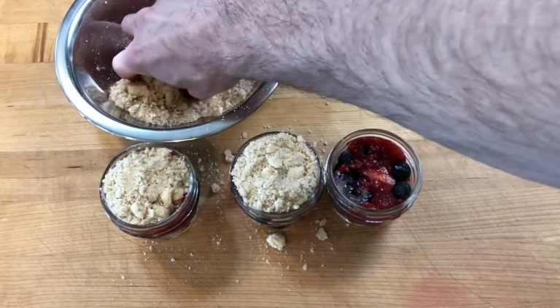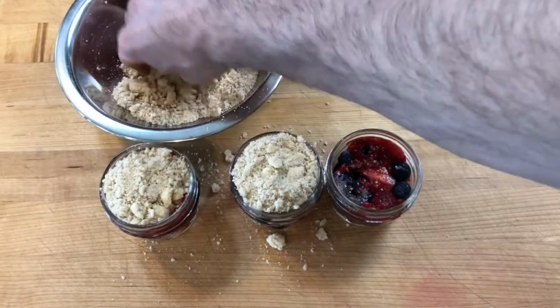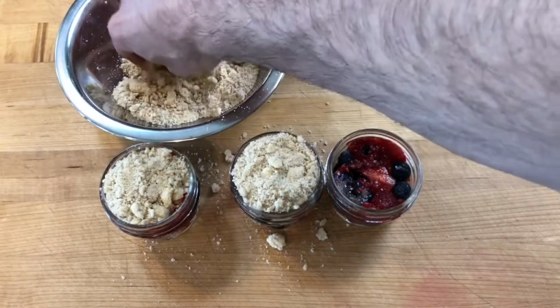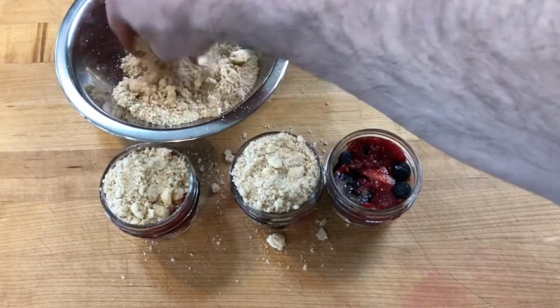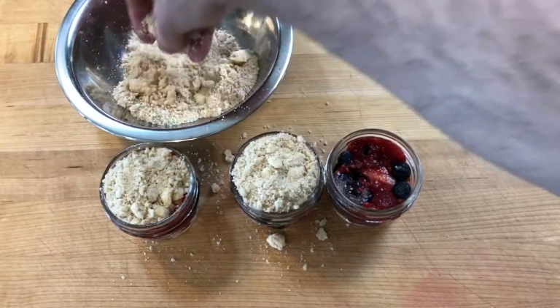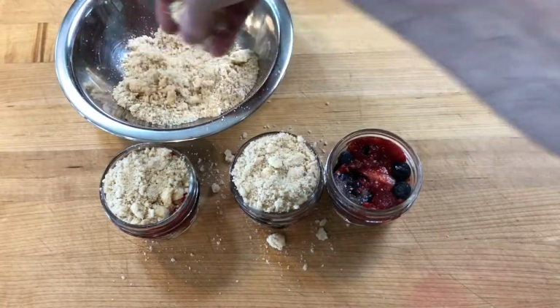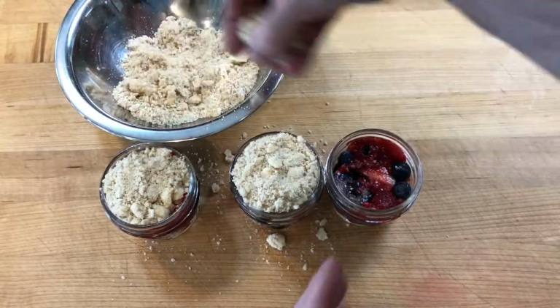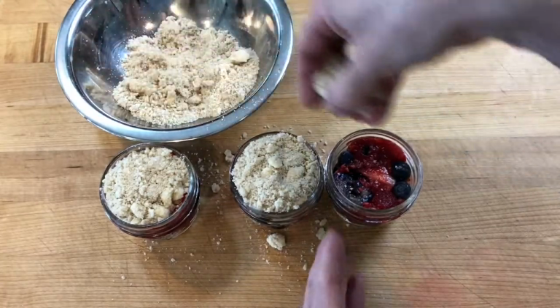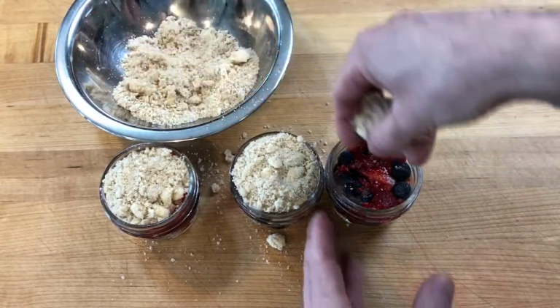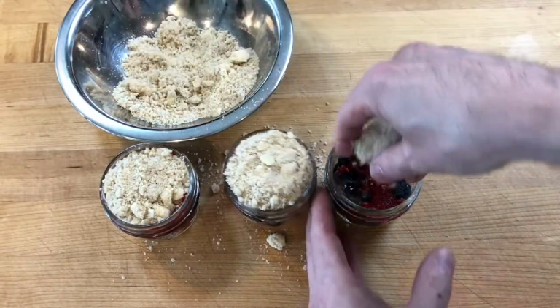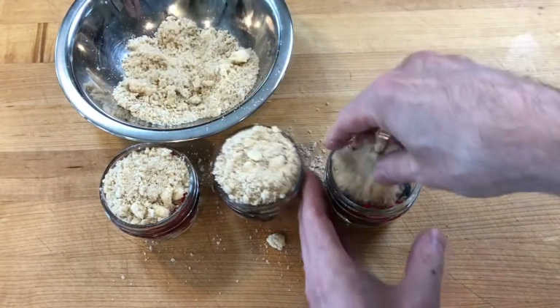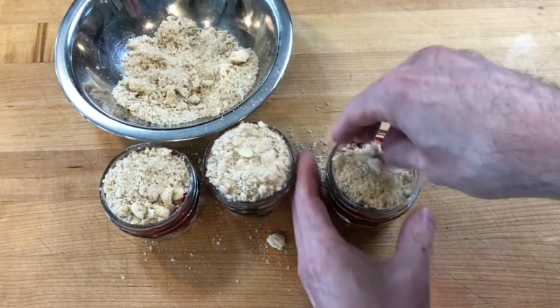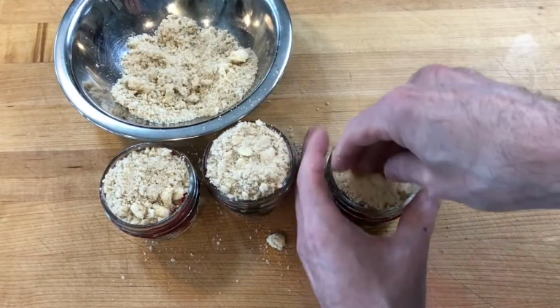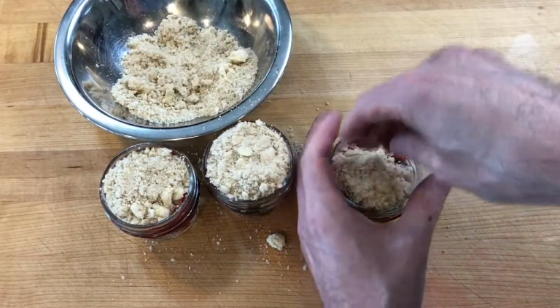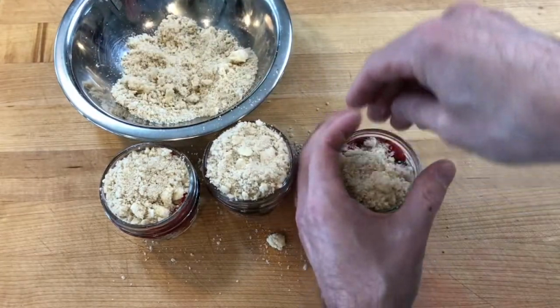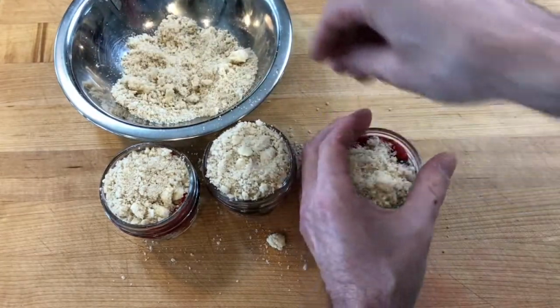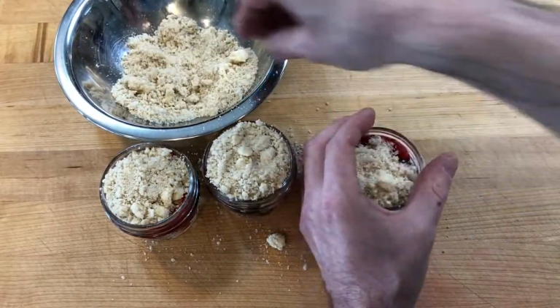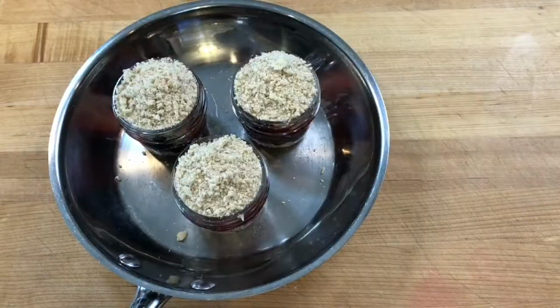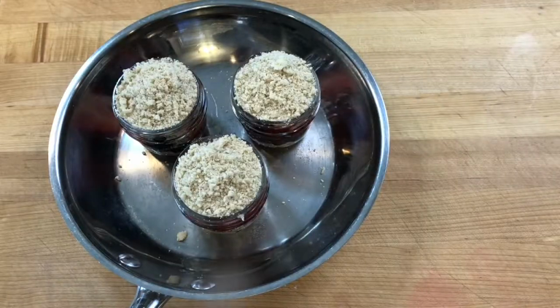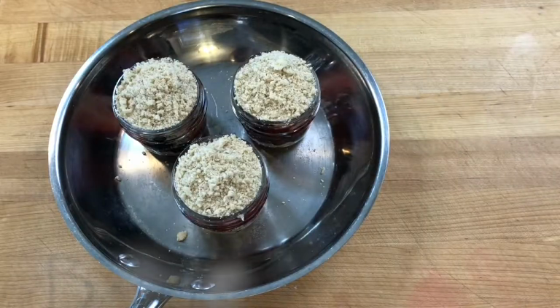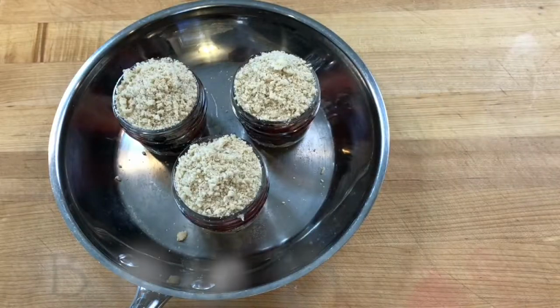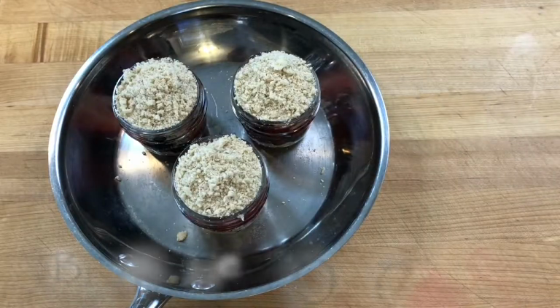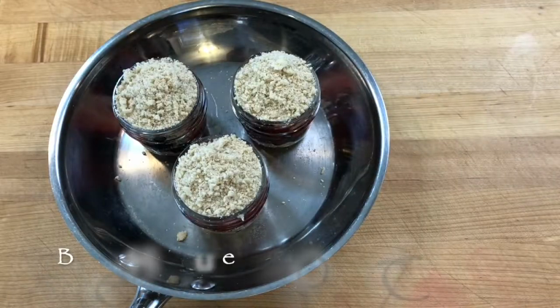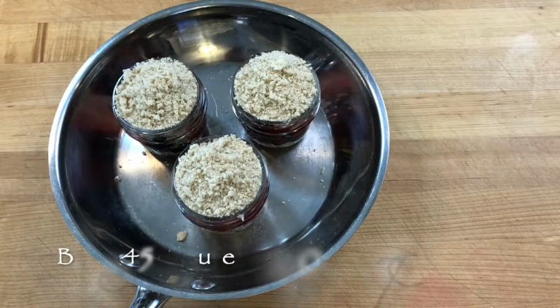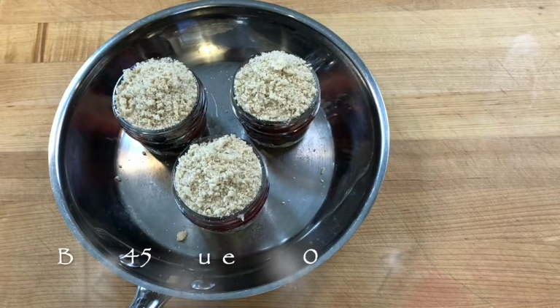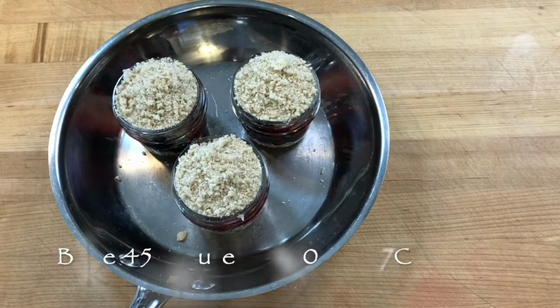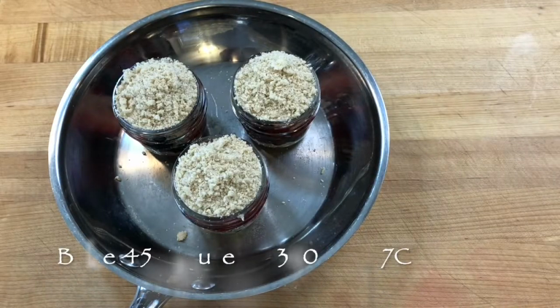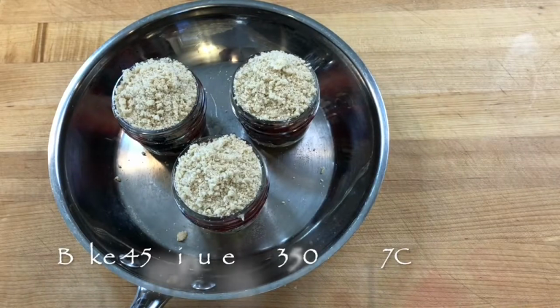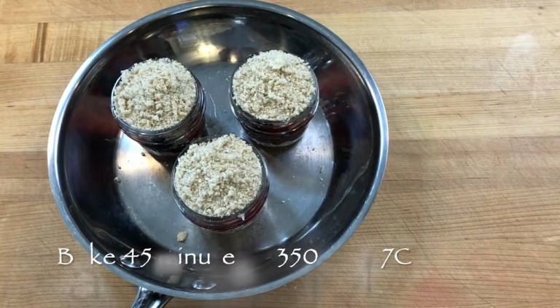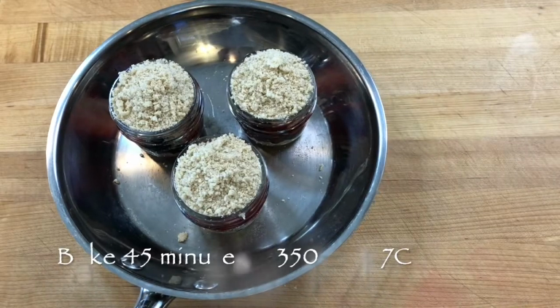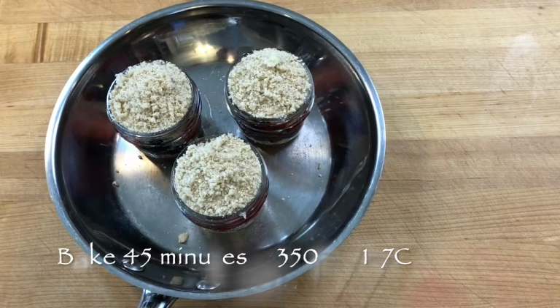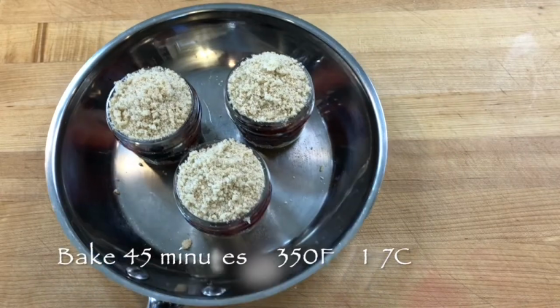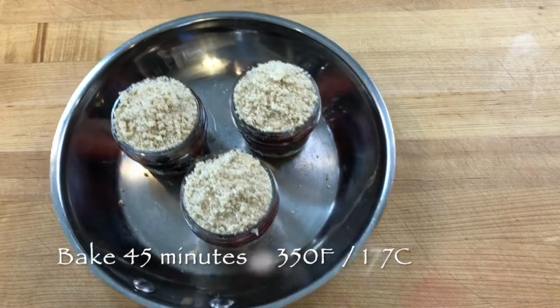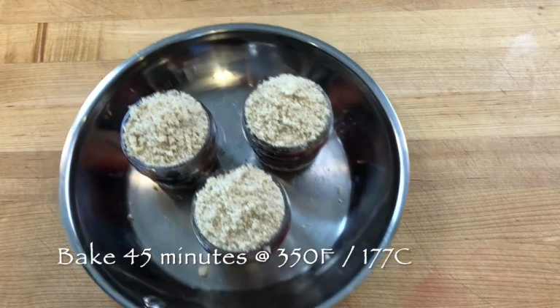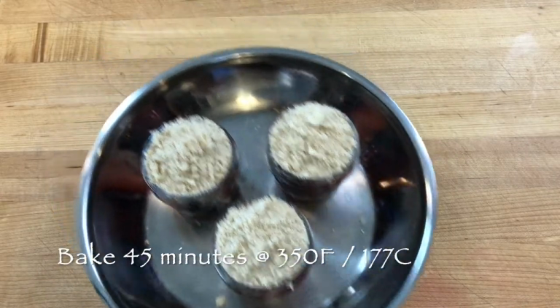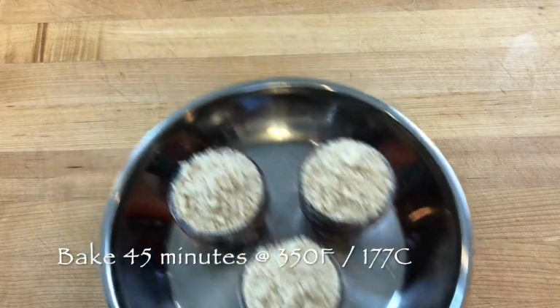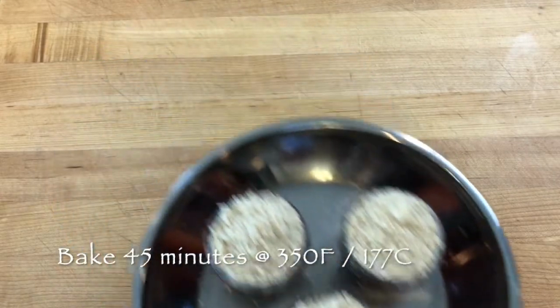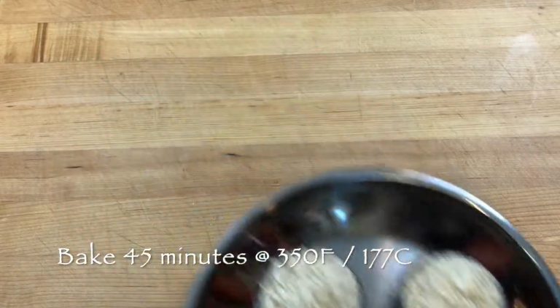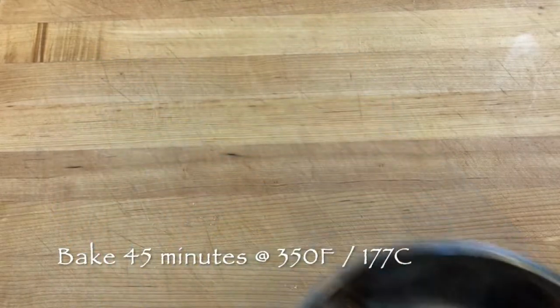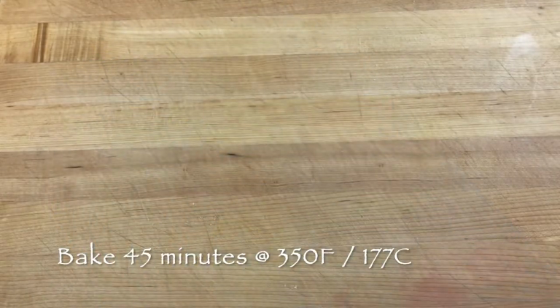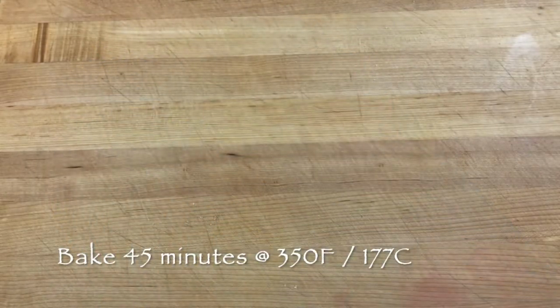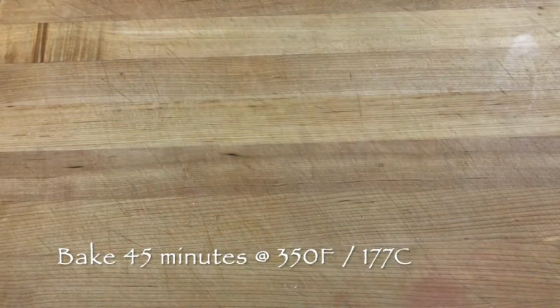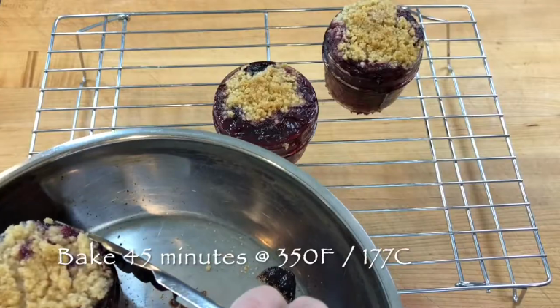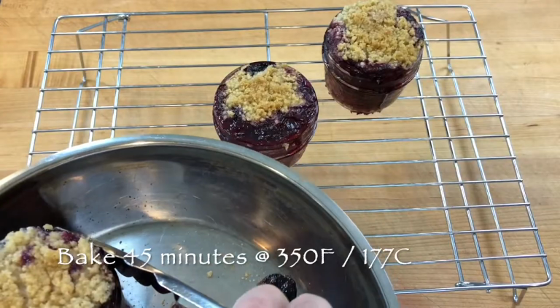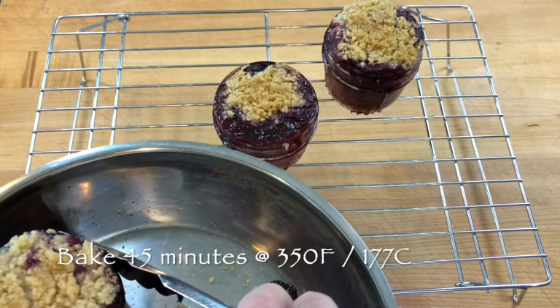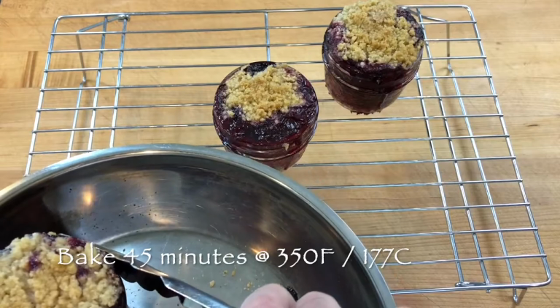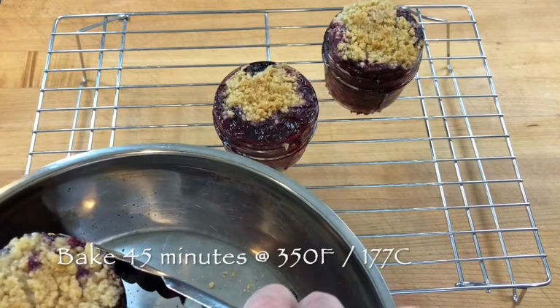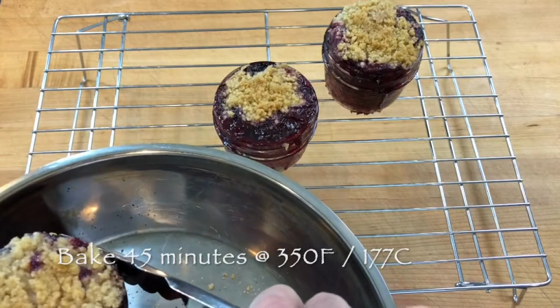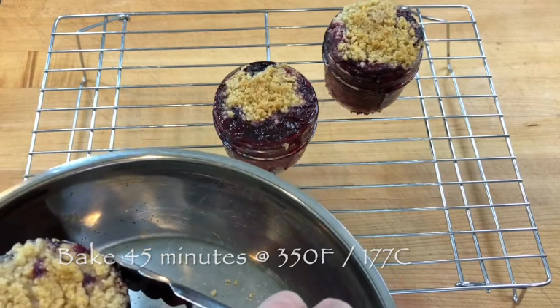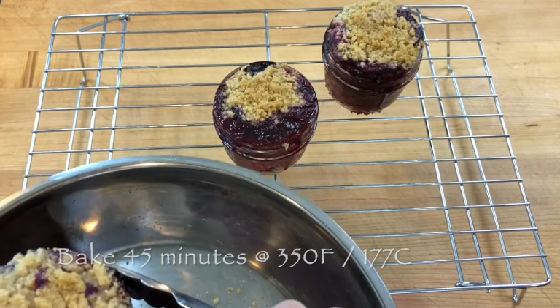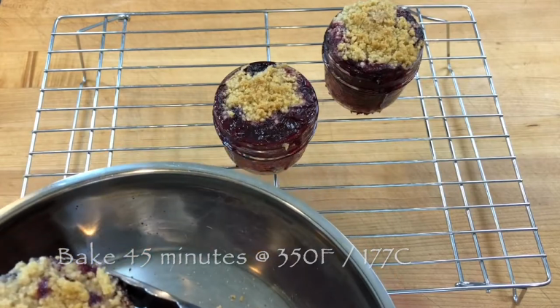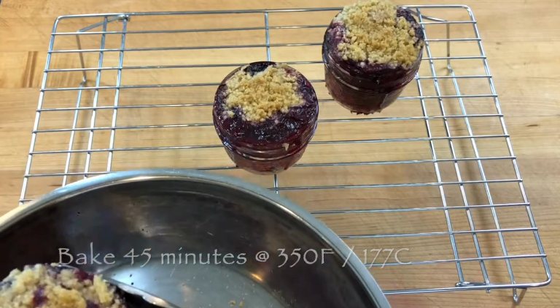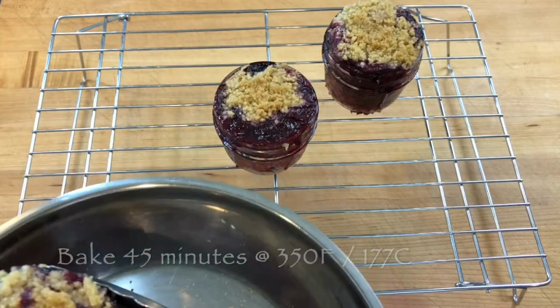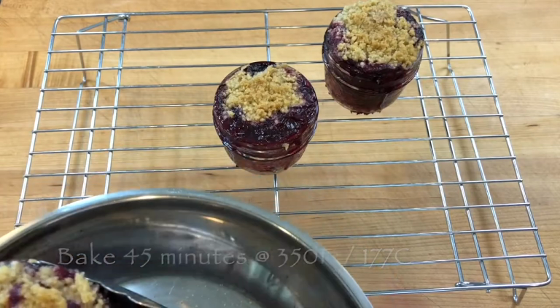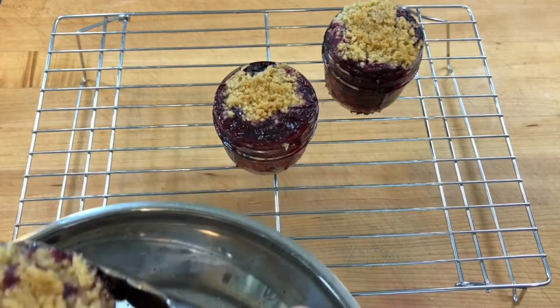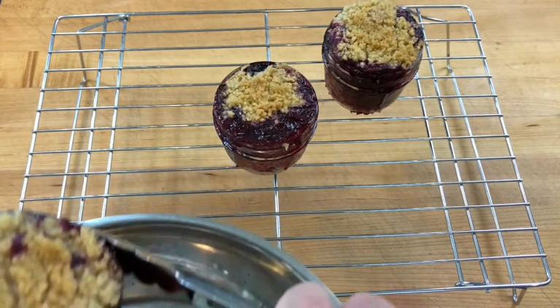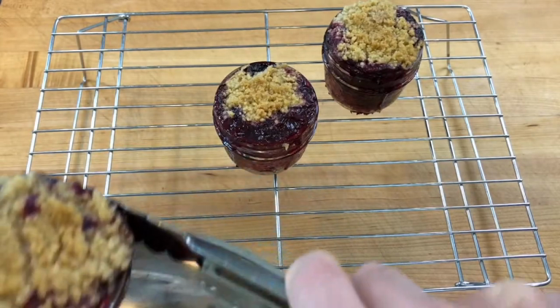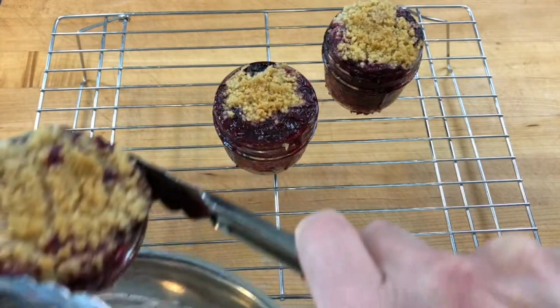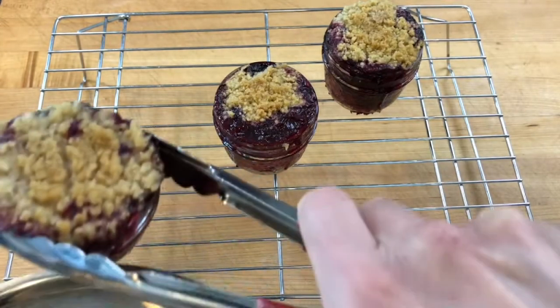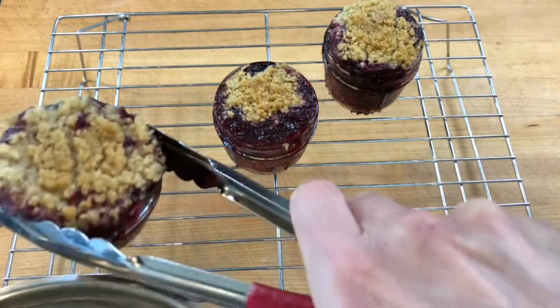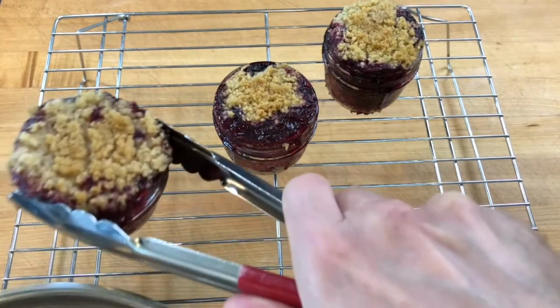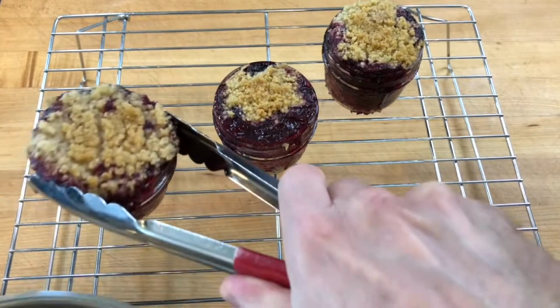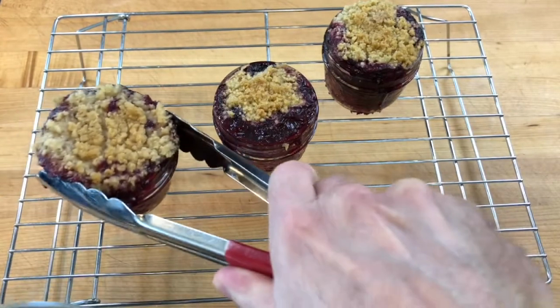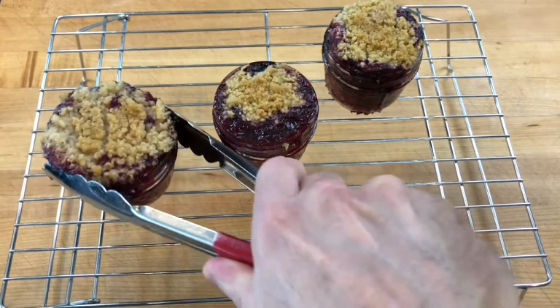Then bake in a preheated 350 degree oven for 45 minutes and allow to cool. Serve warm with your favorite ice cream.